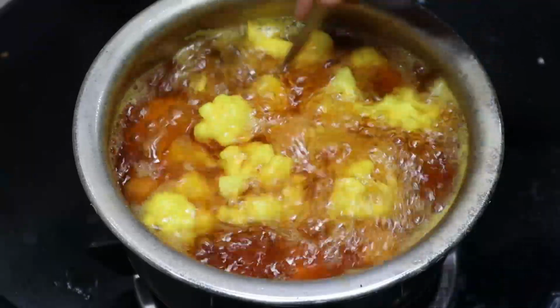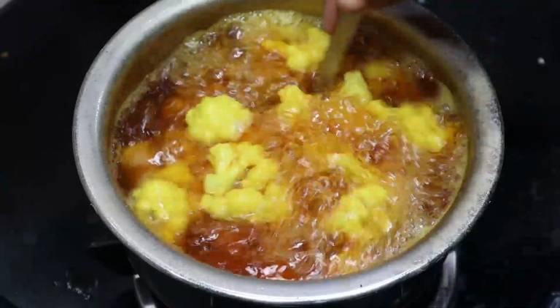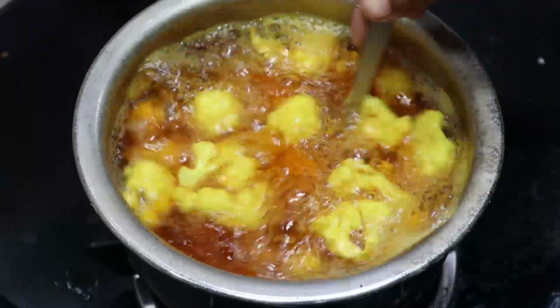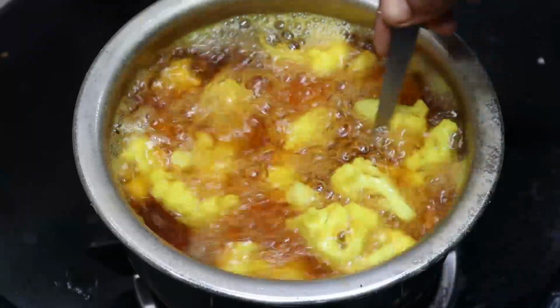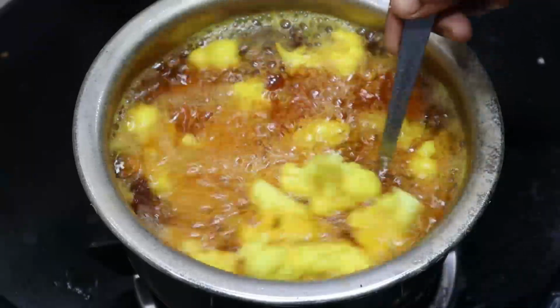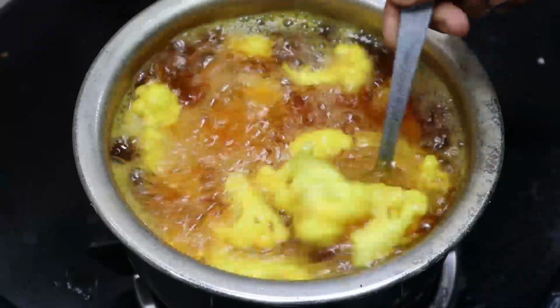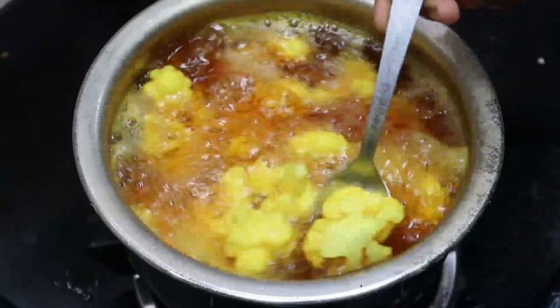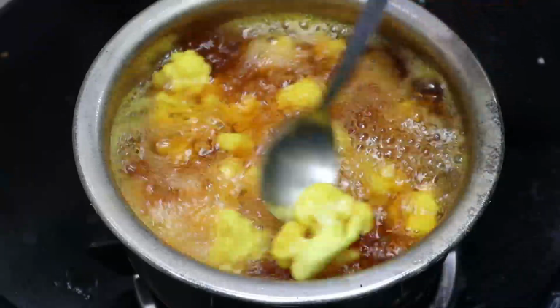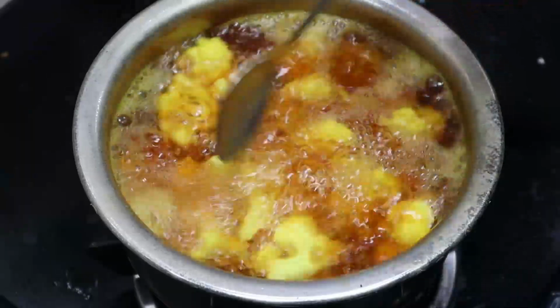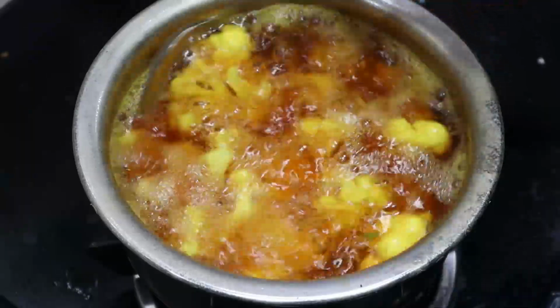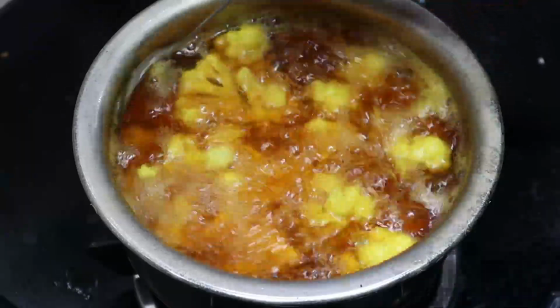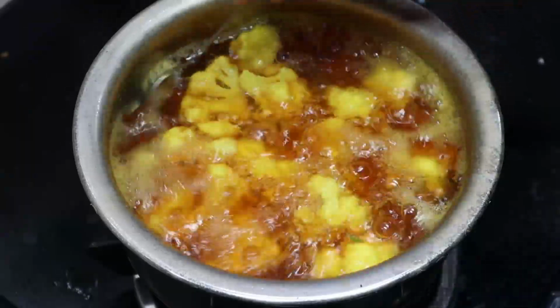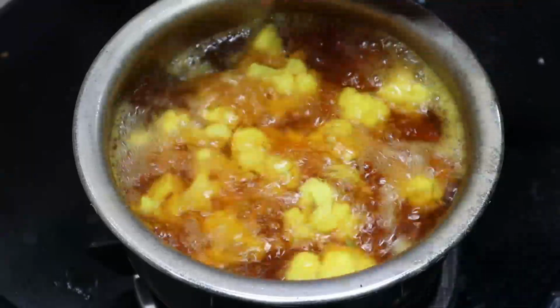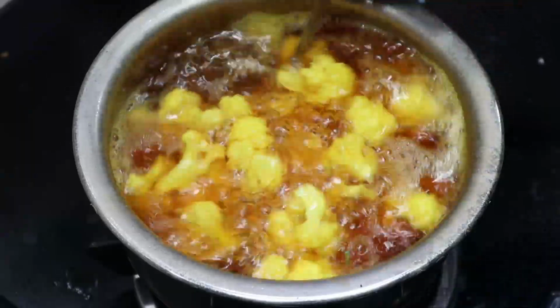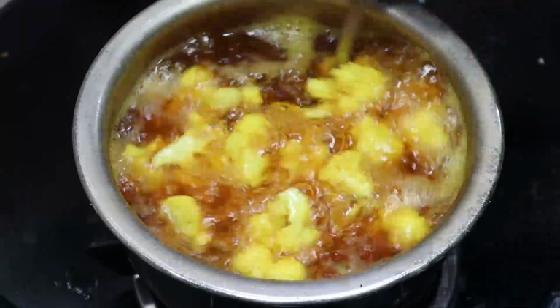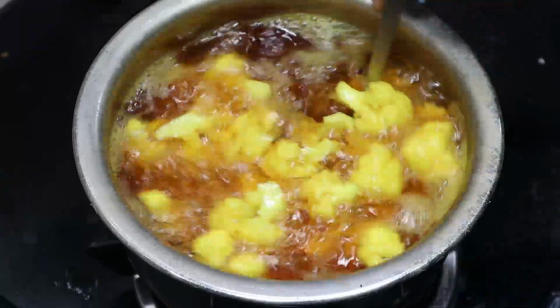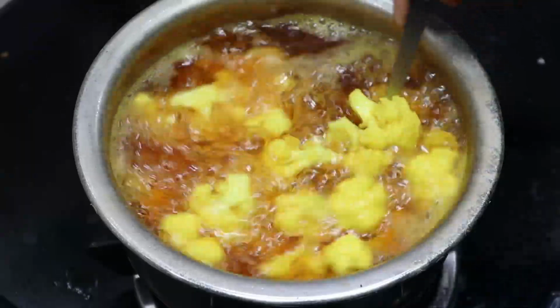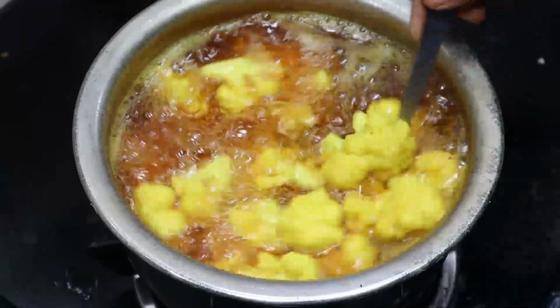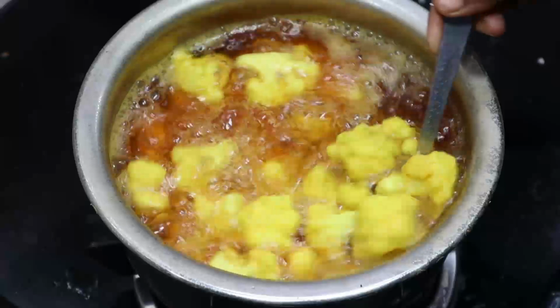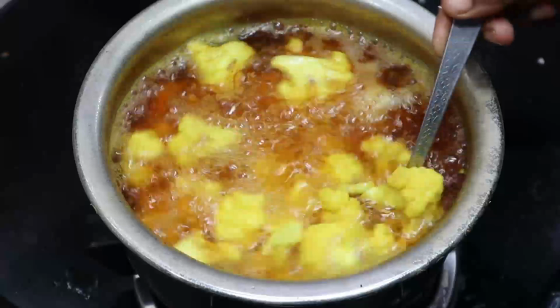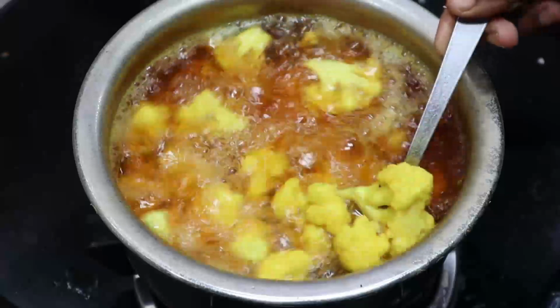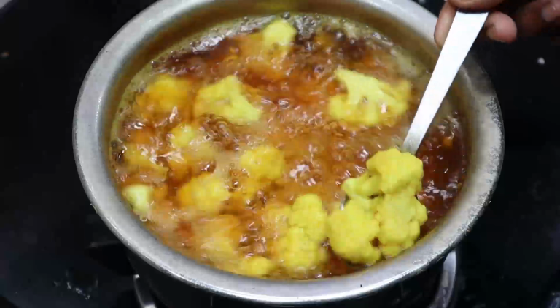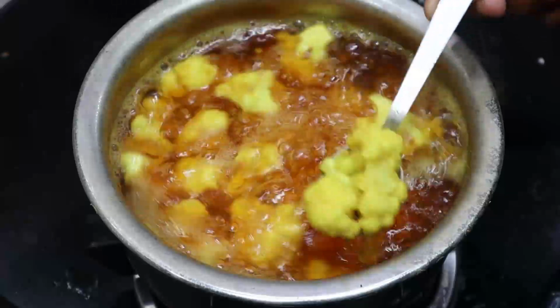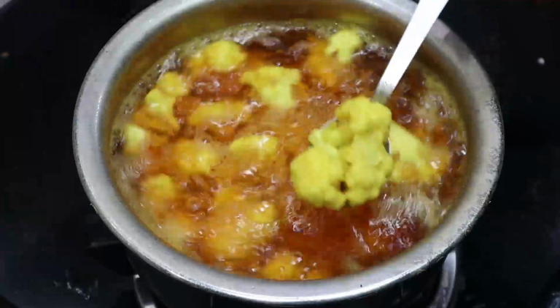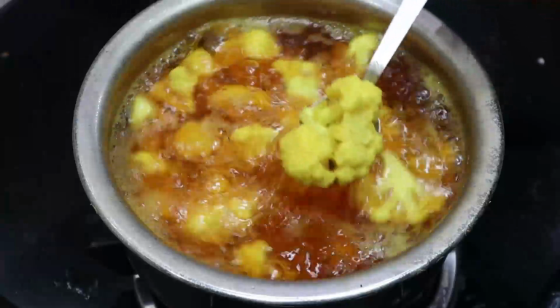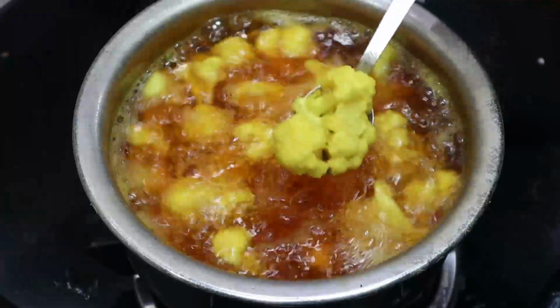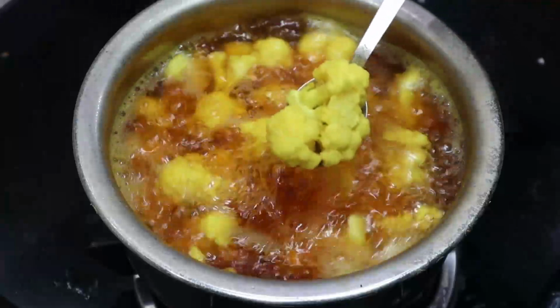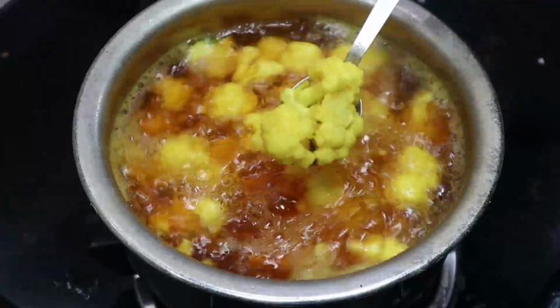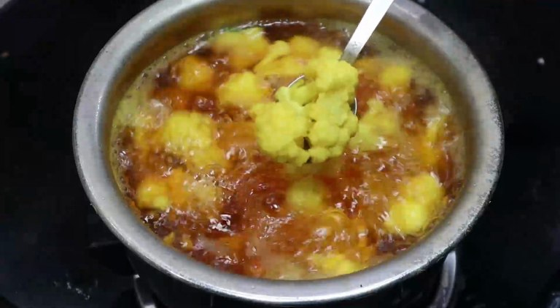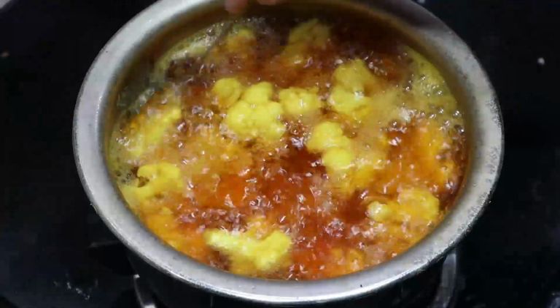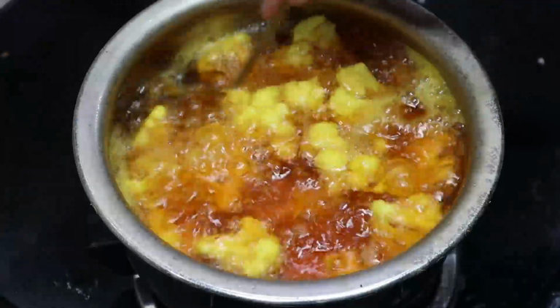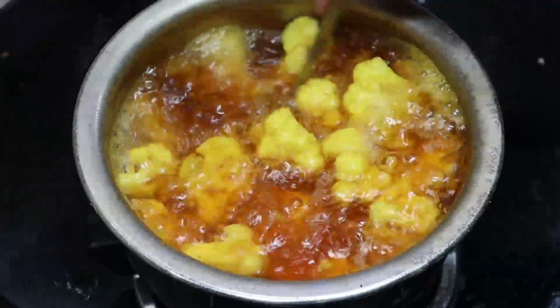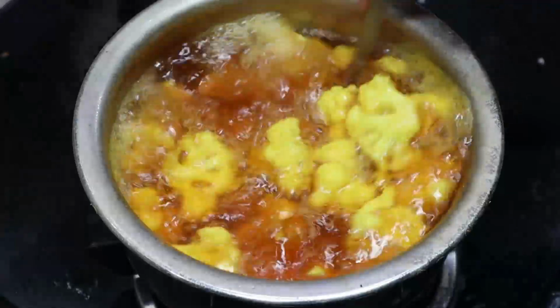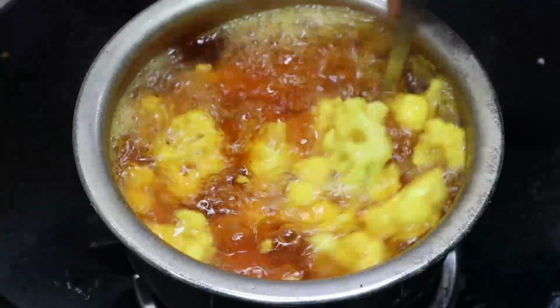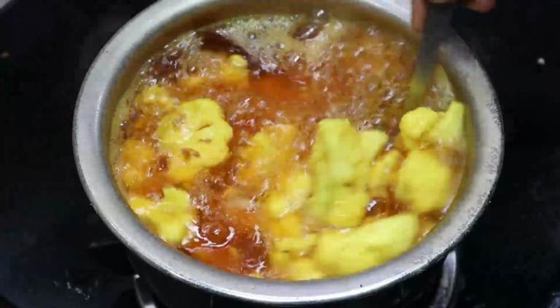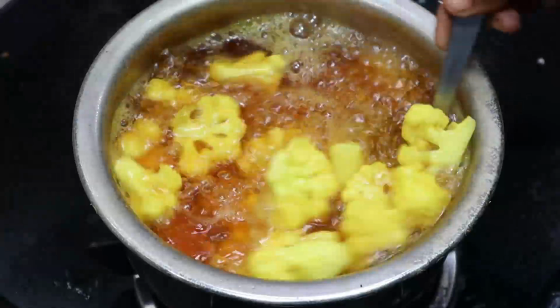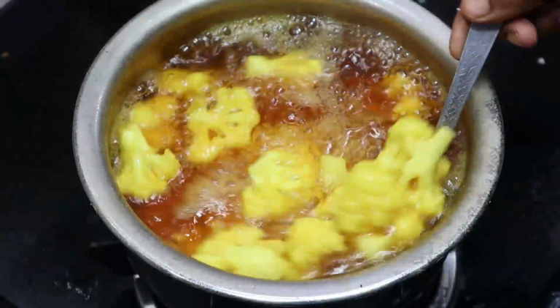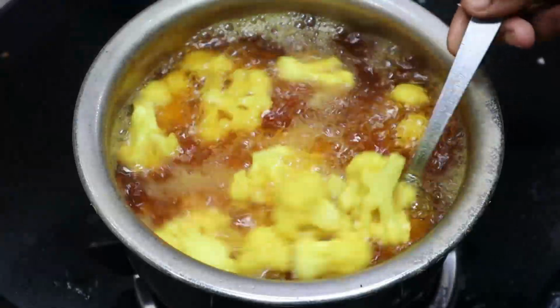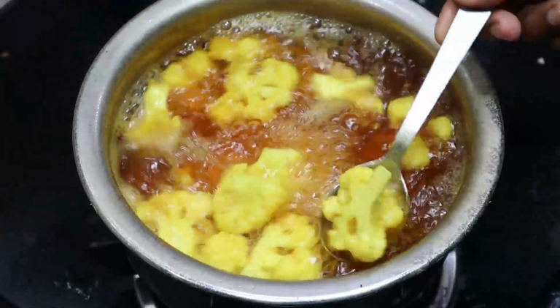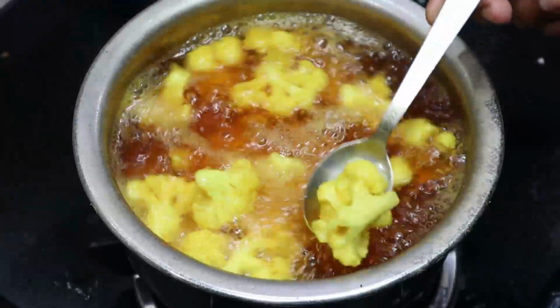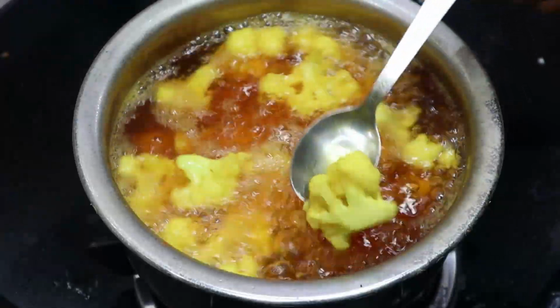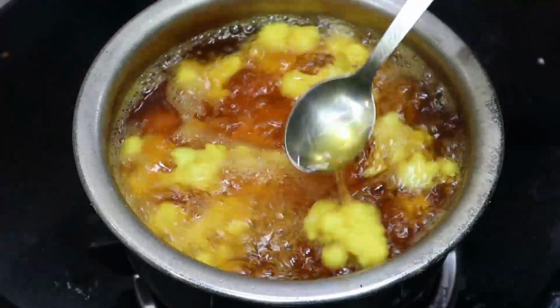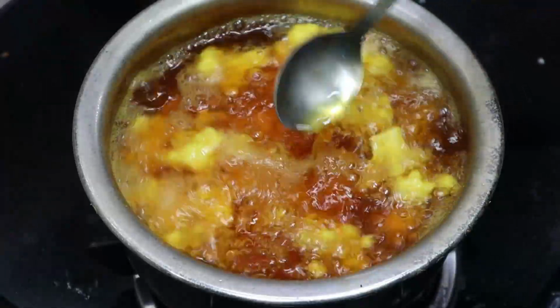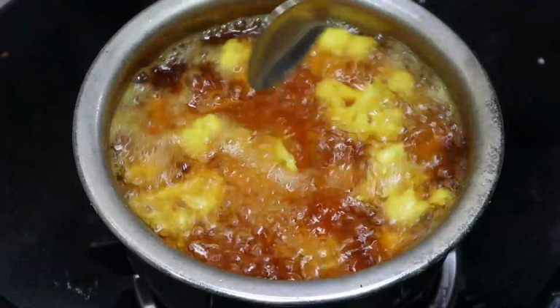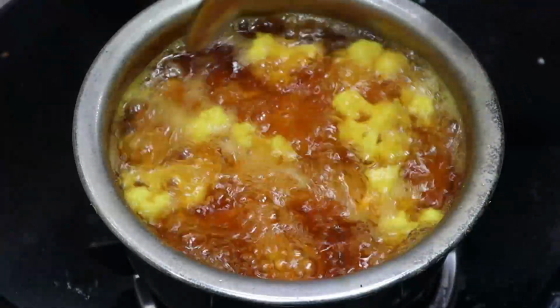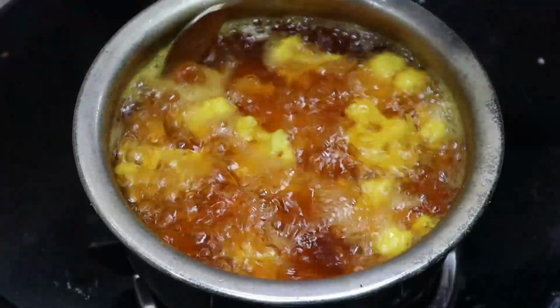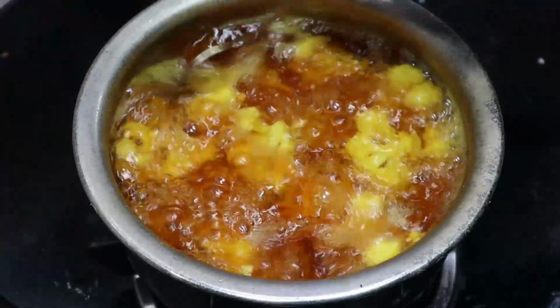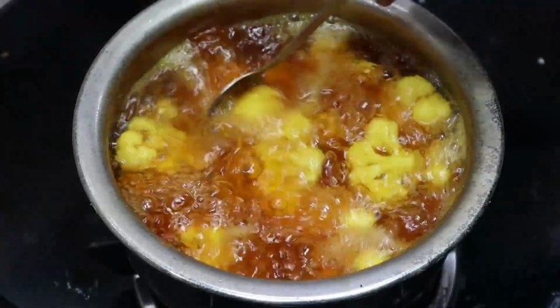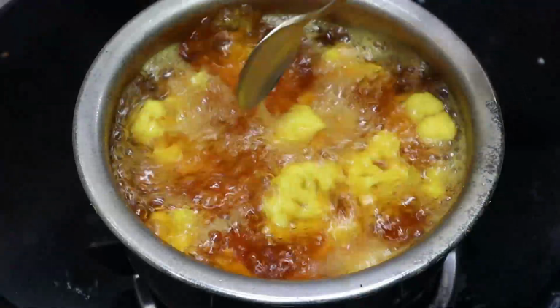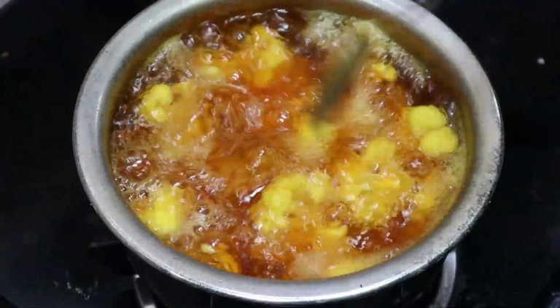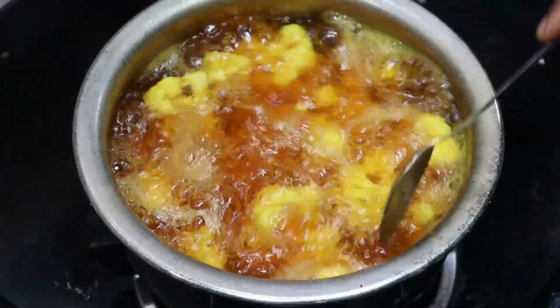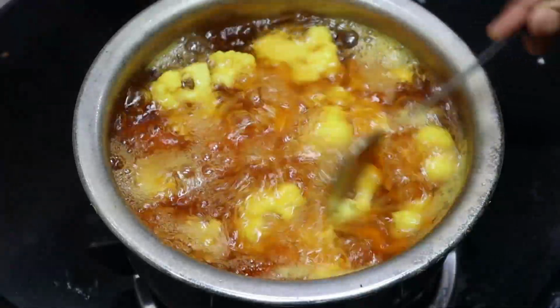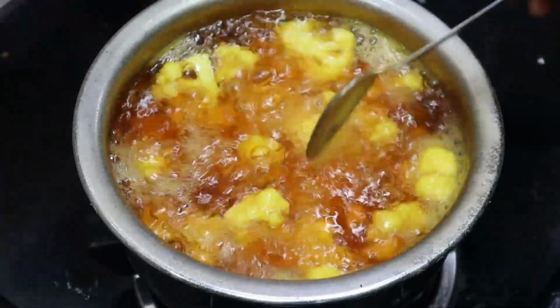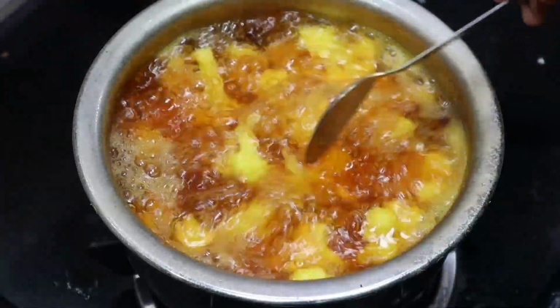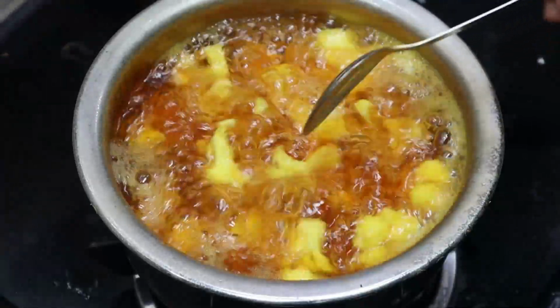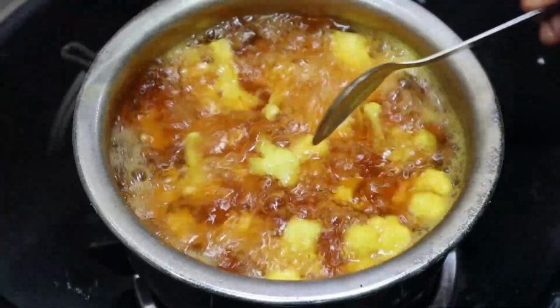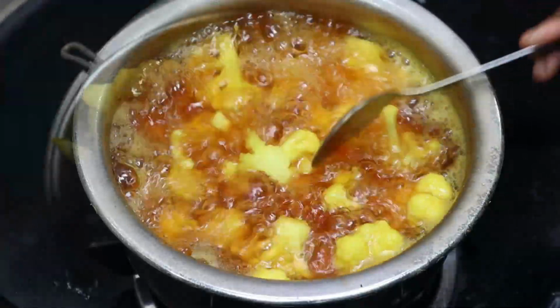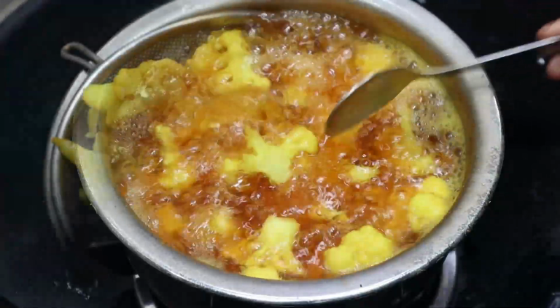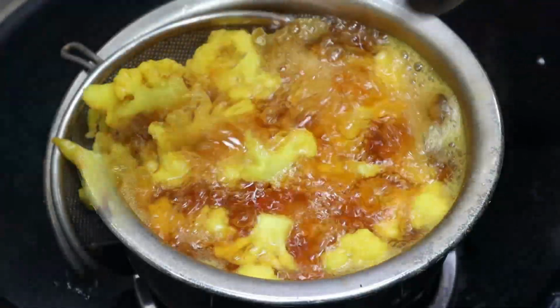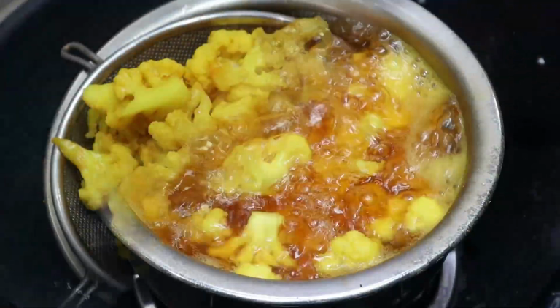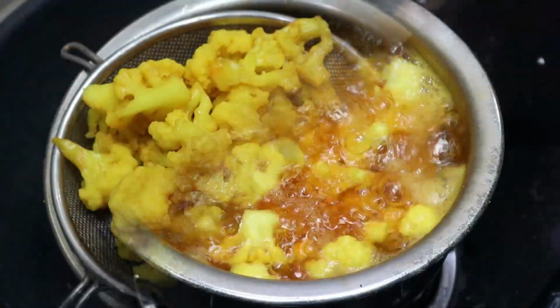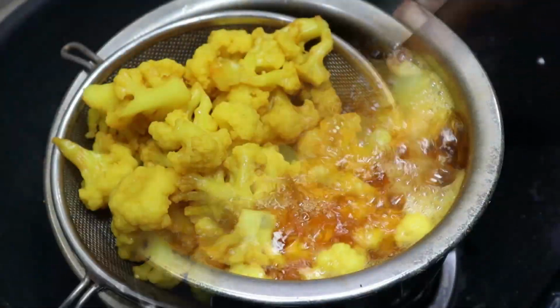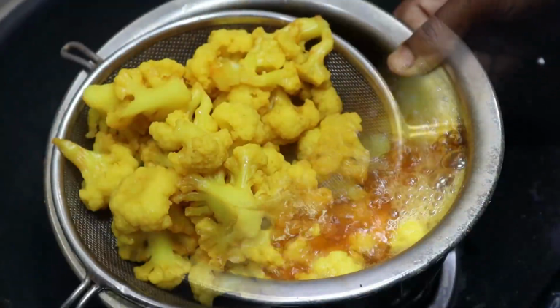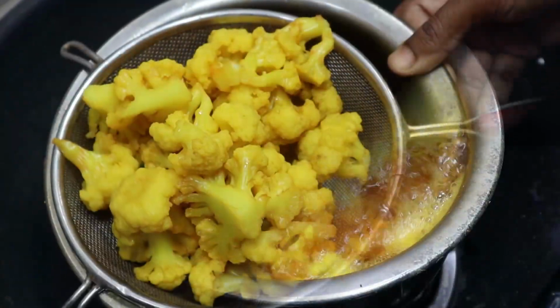Then add it to the brownie. And then add it to the brownie. If the brownie is ready, the brownie is ready.